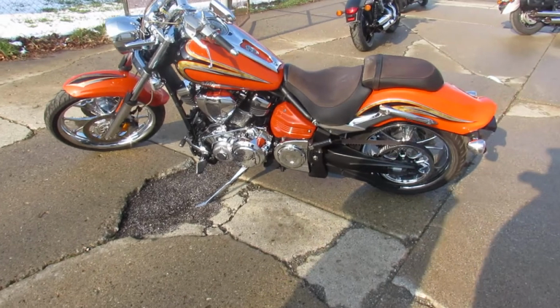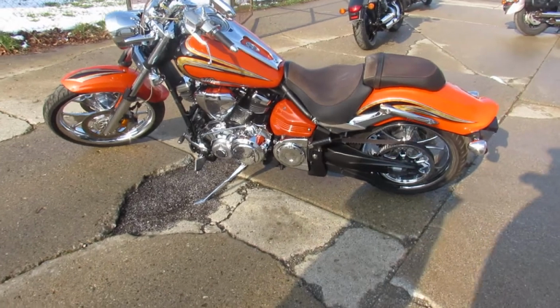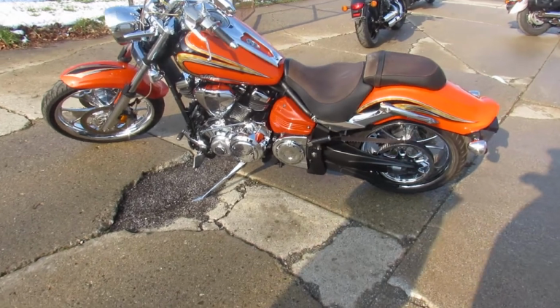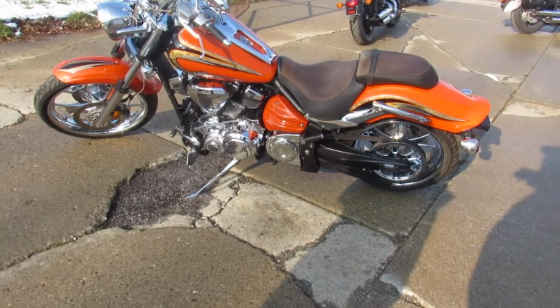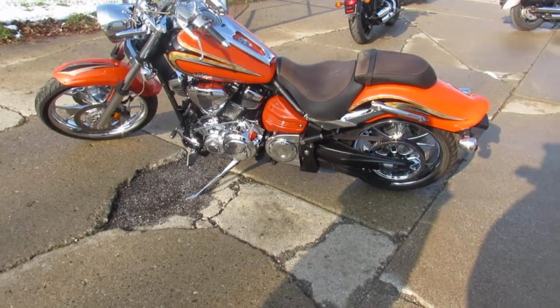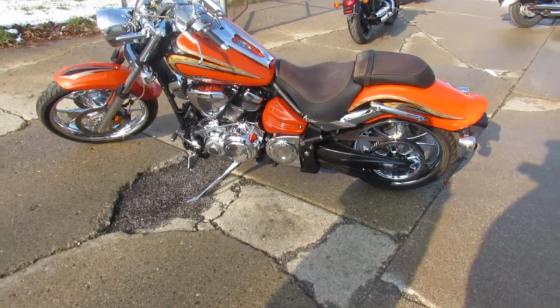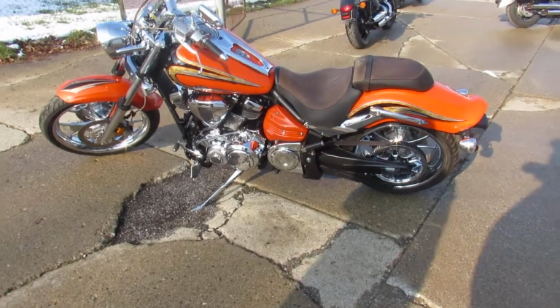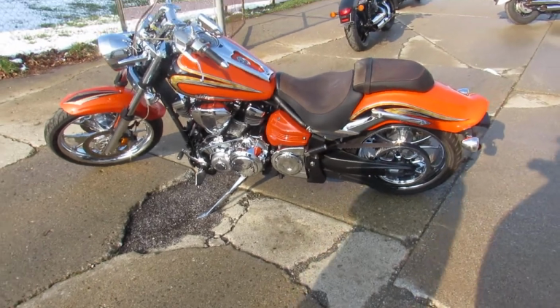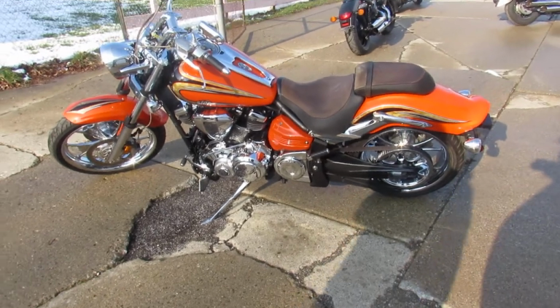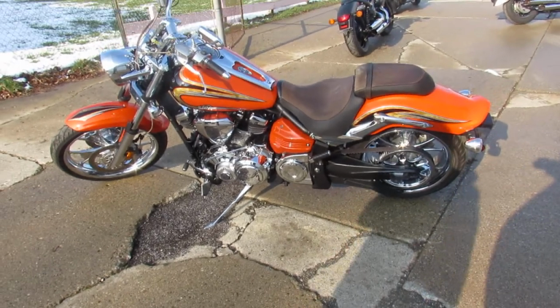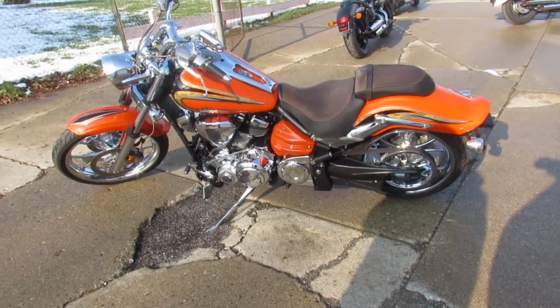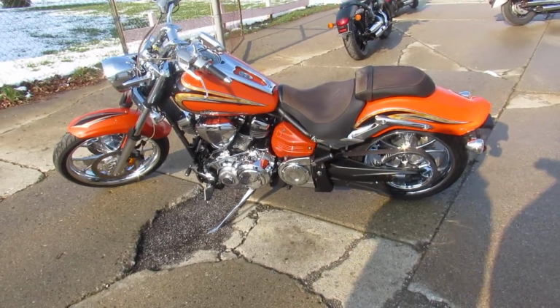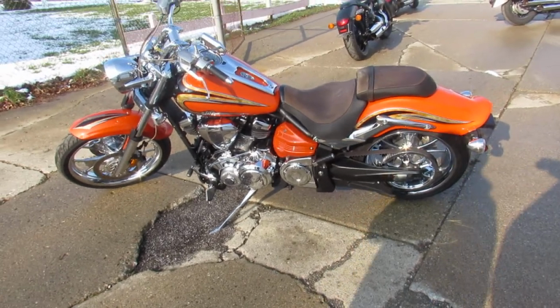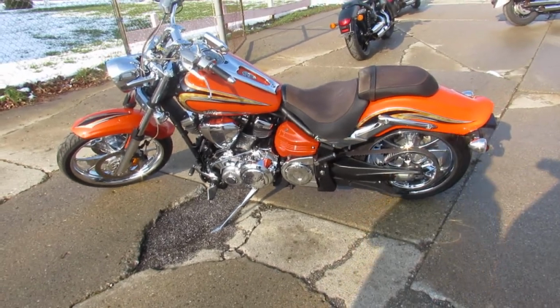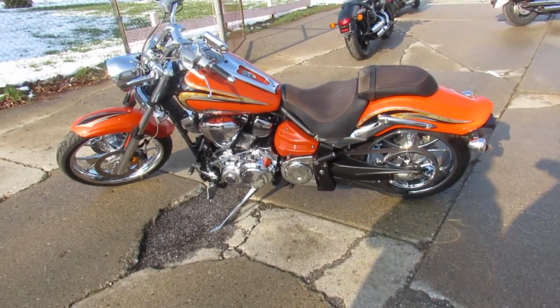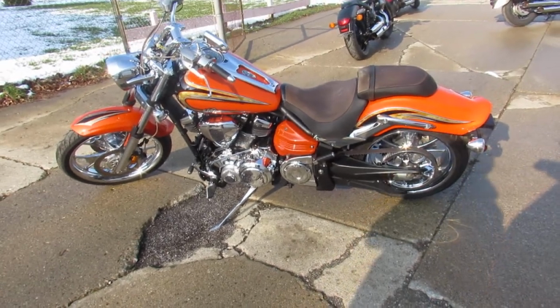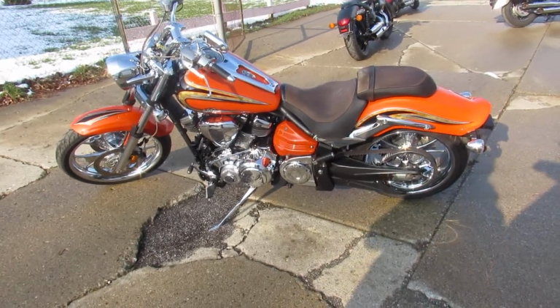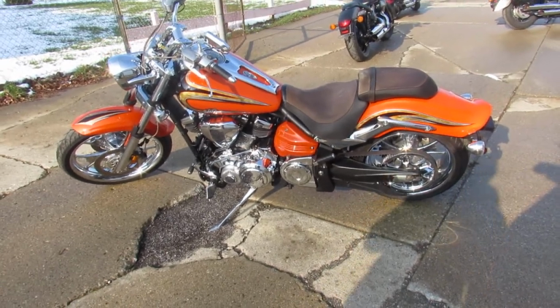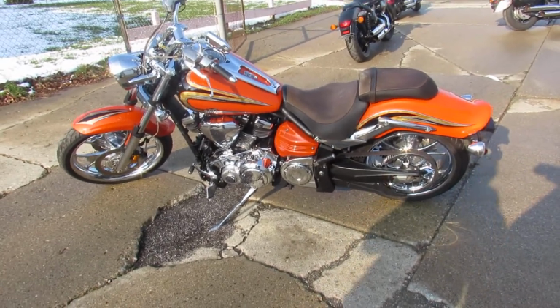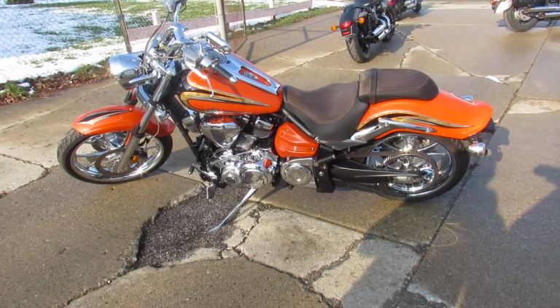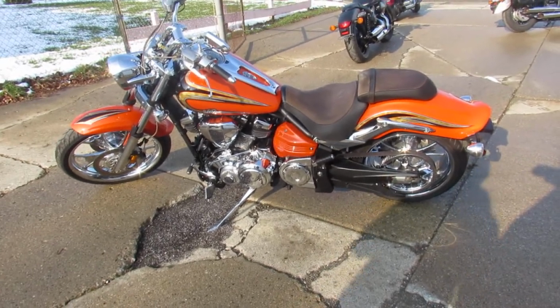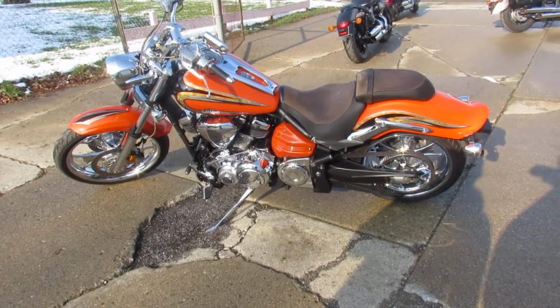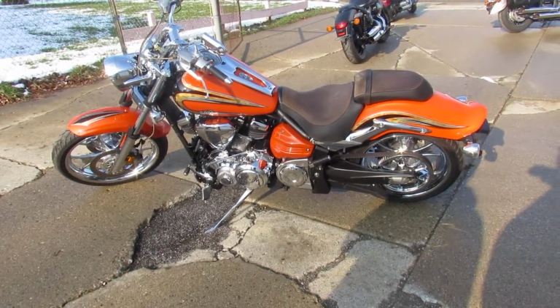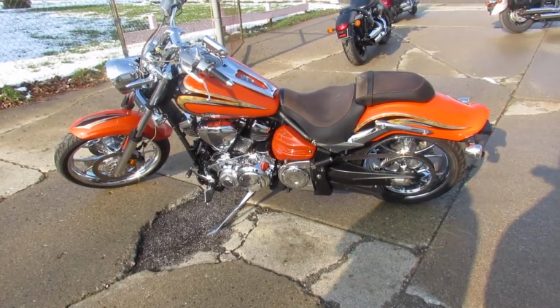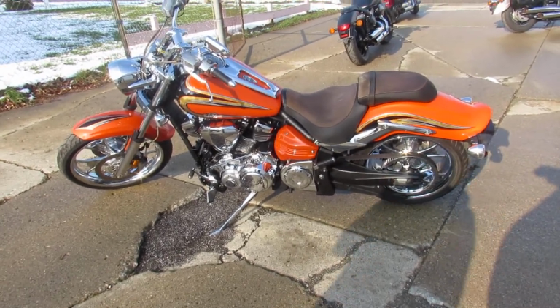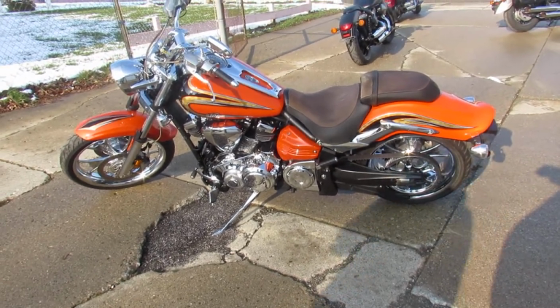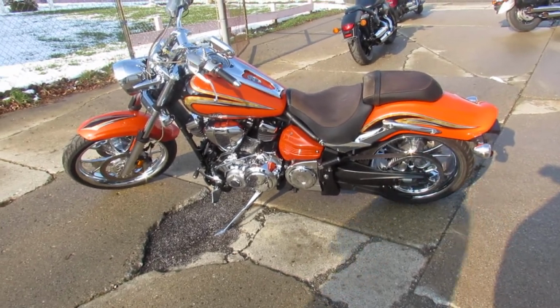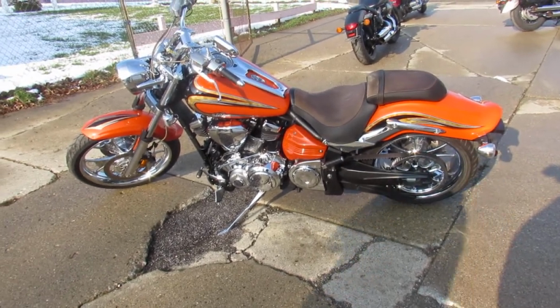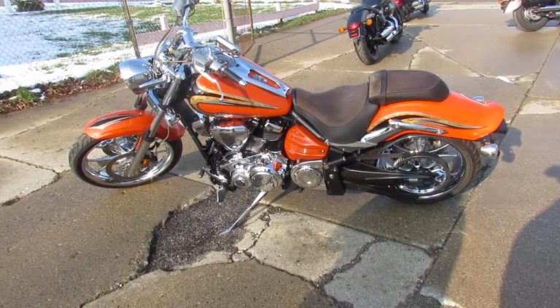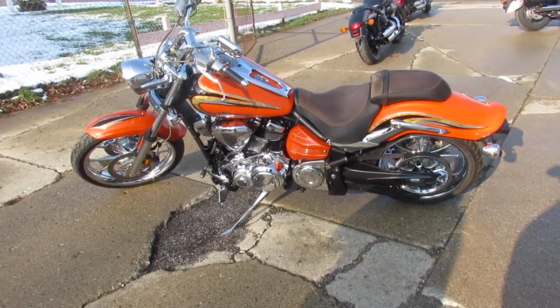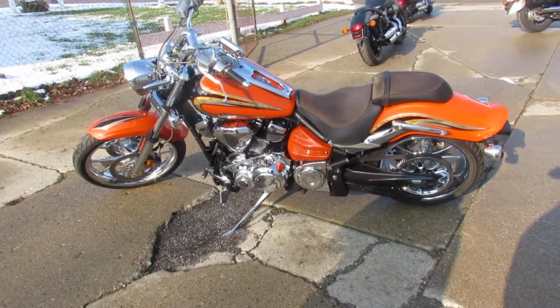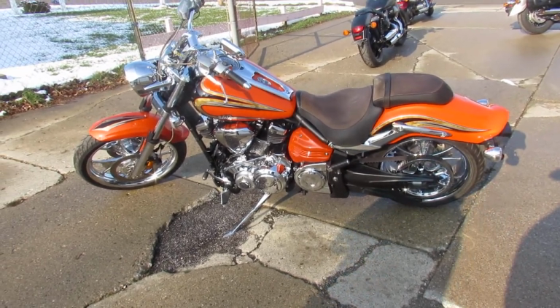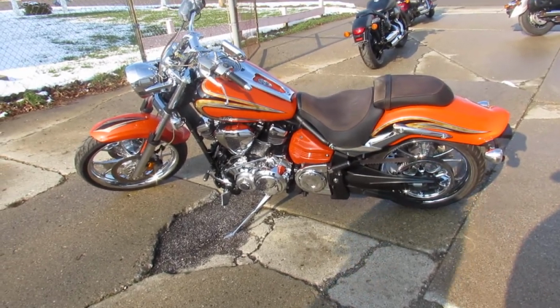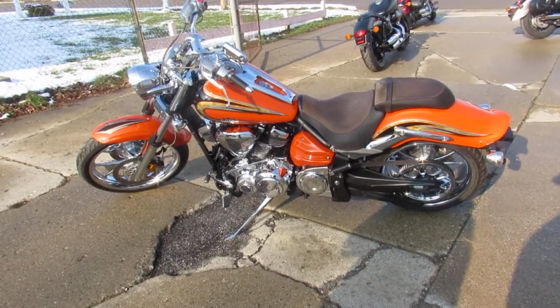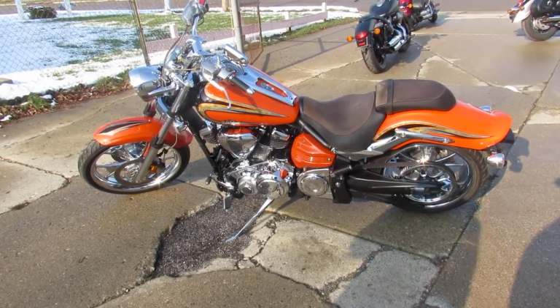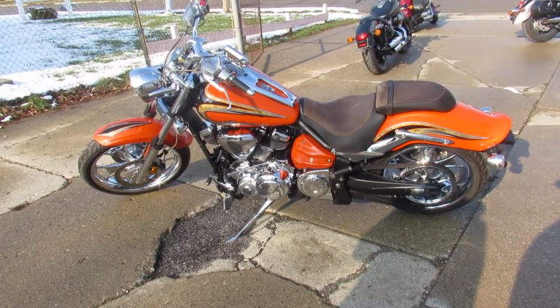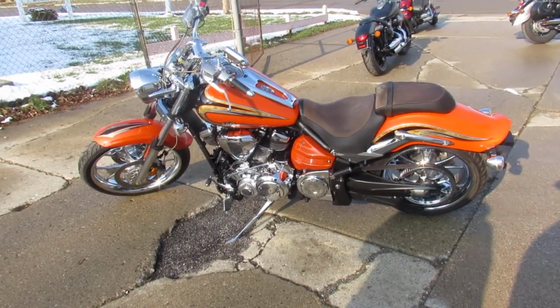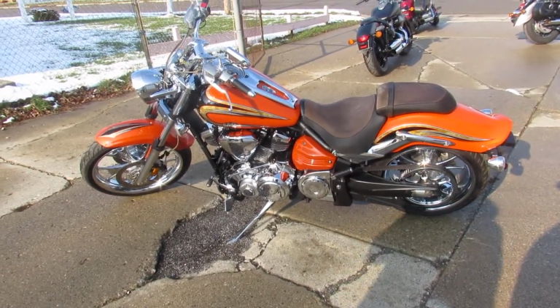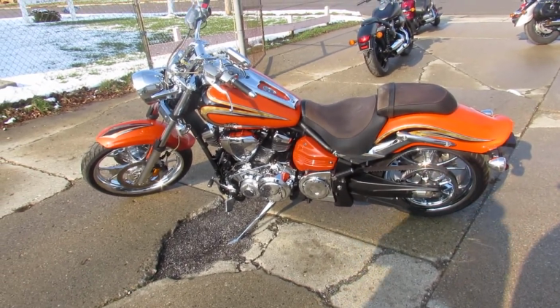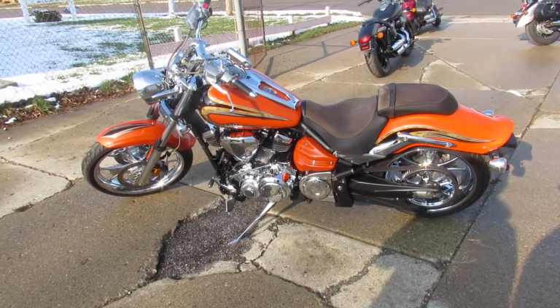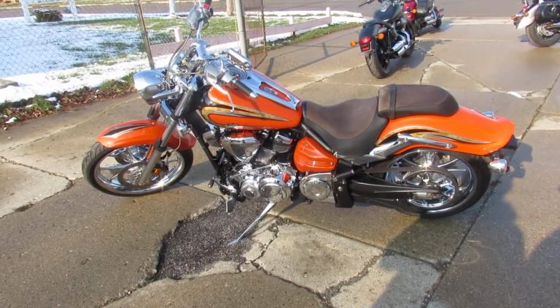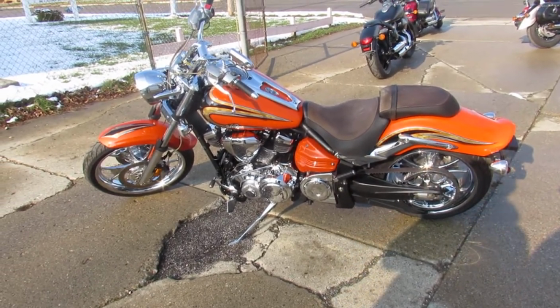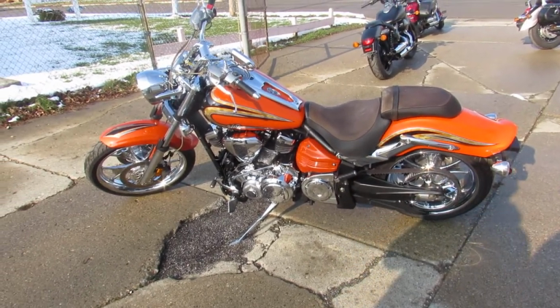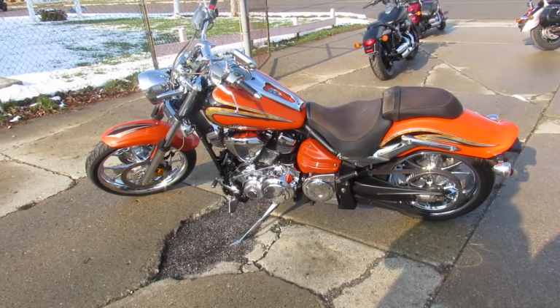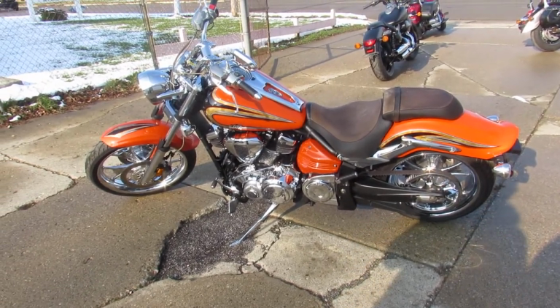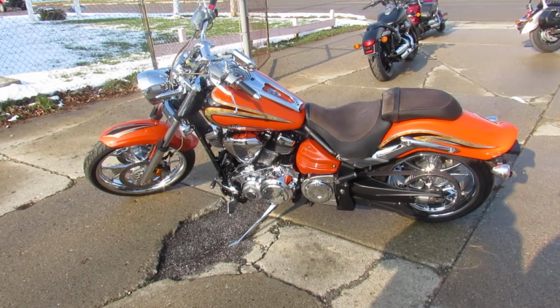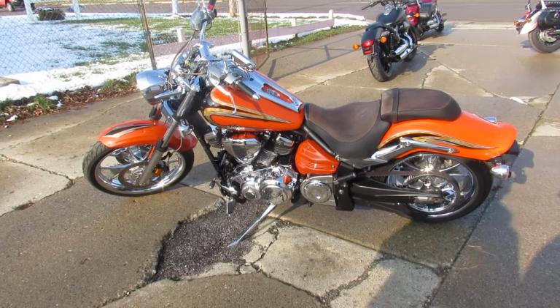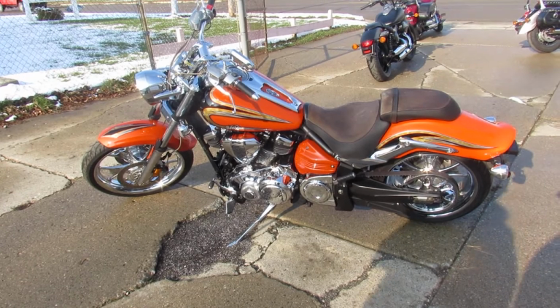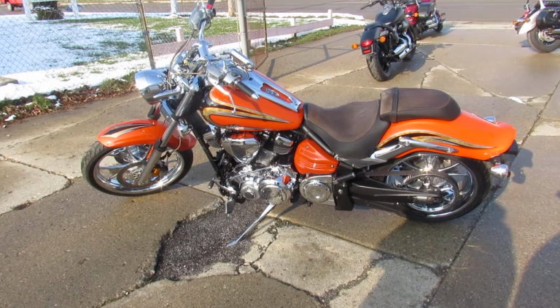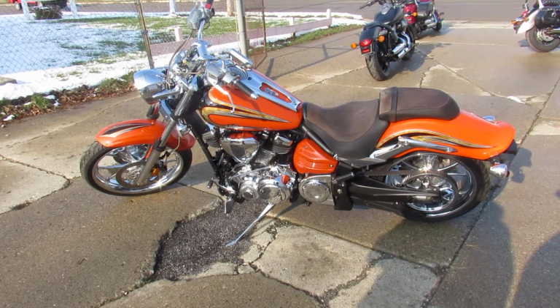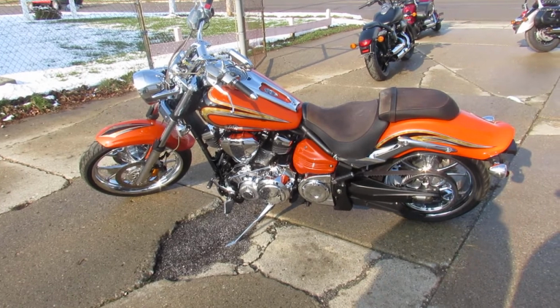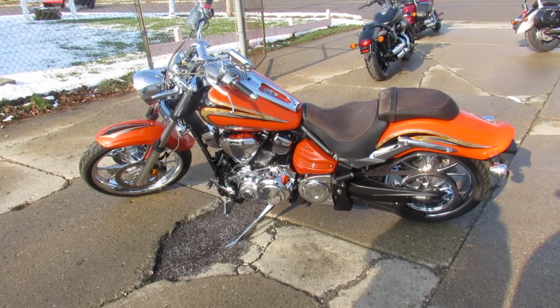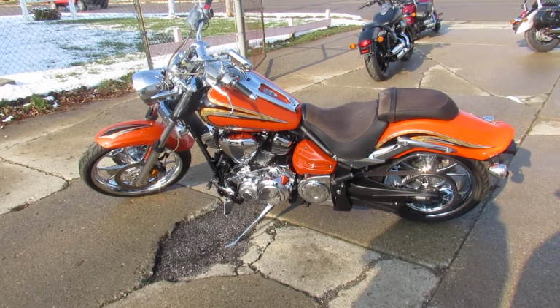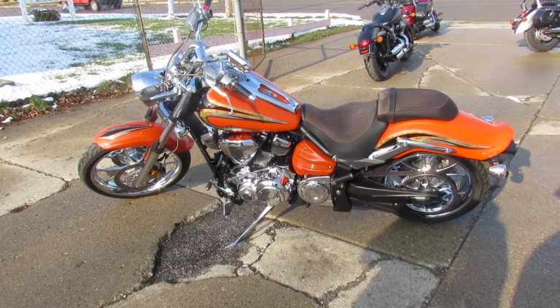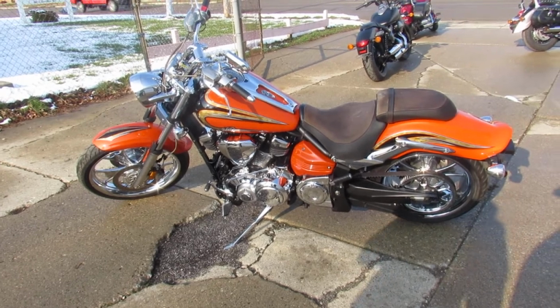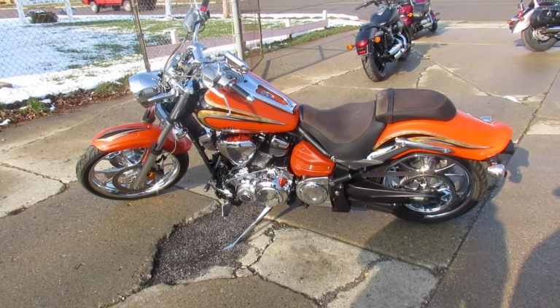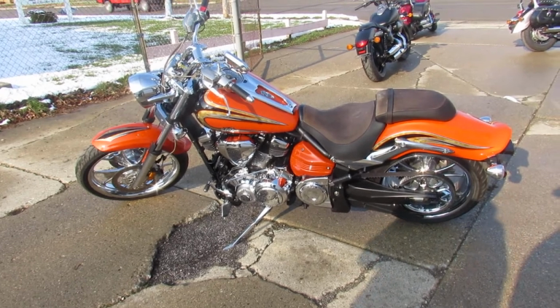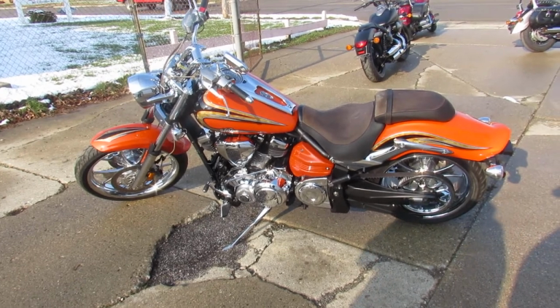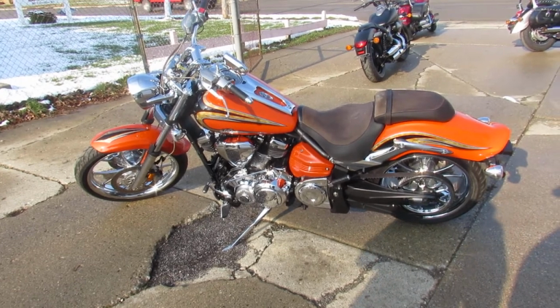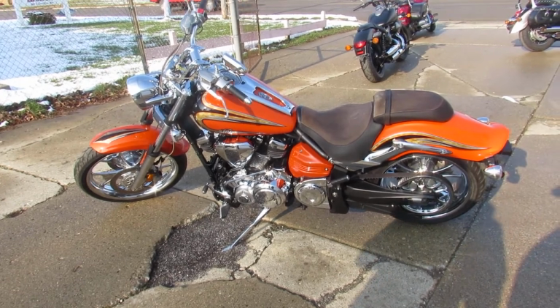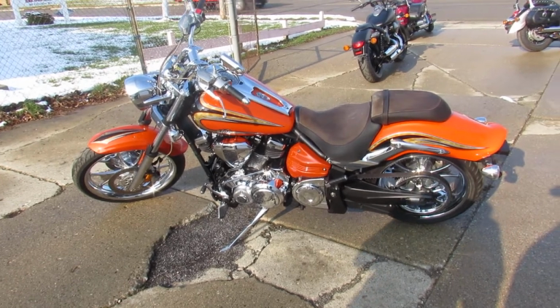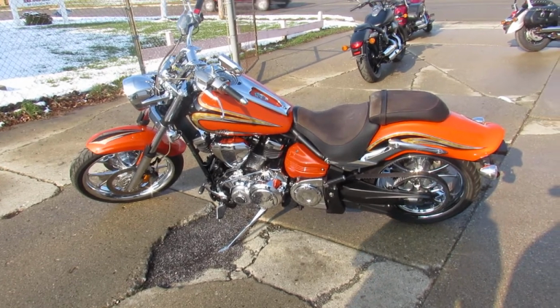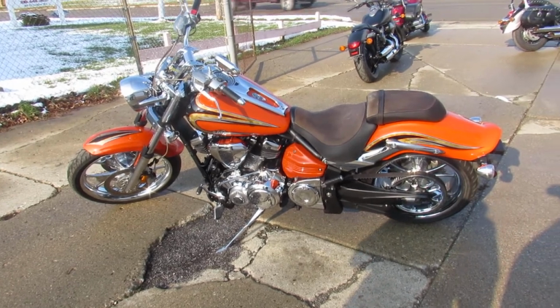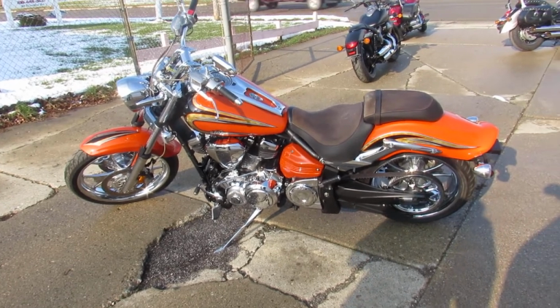Just serviced at a factory-authorized Yamaha dealership. All the fluids have been changed, and this thing is ready to ride. You guys can buy with confidence.